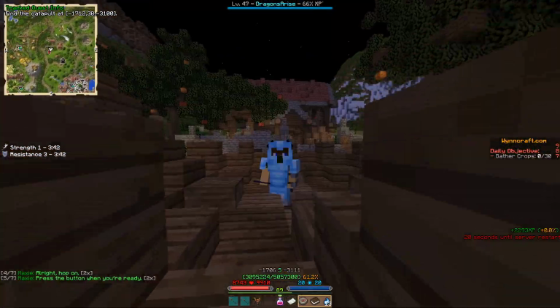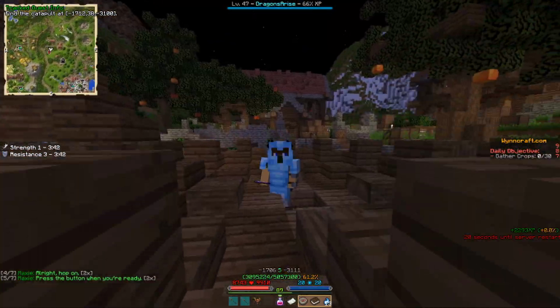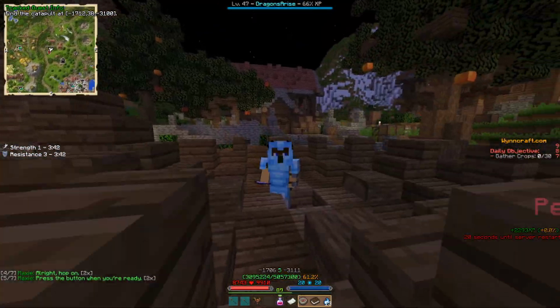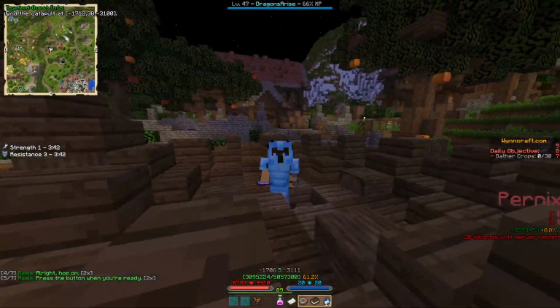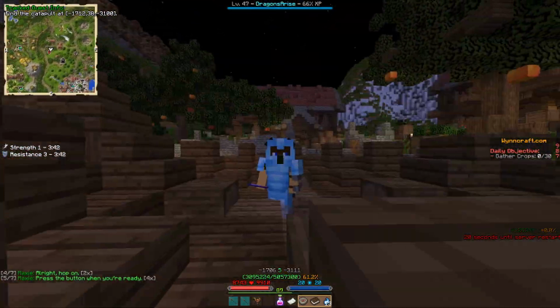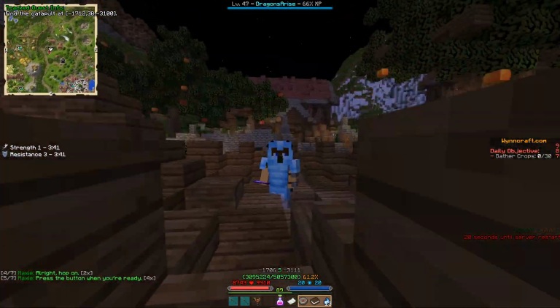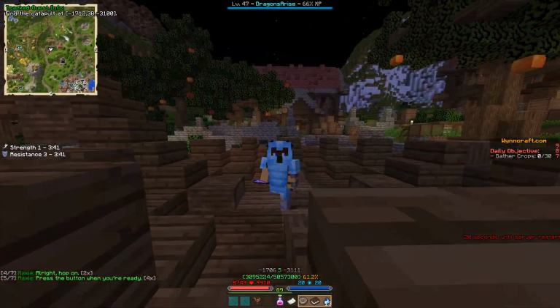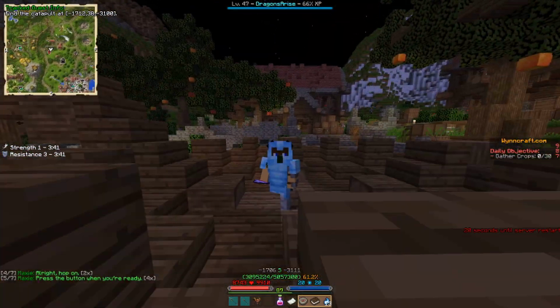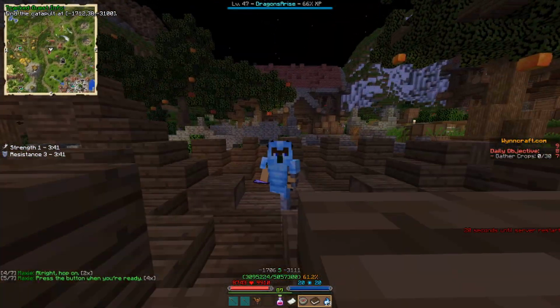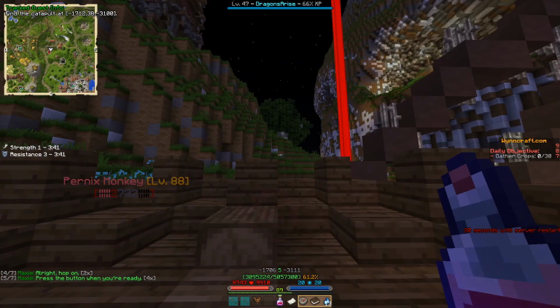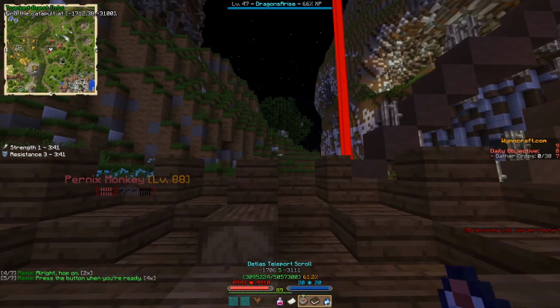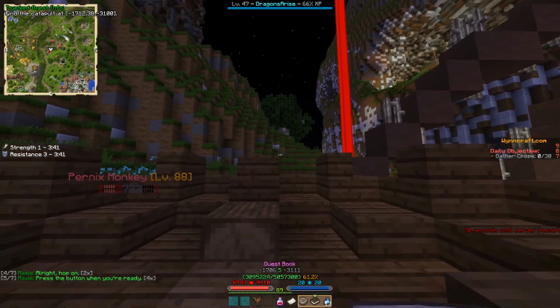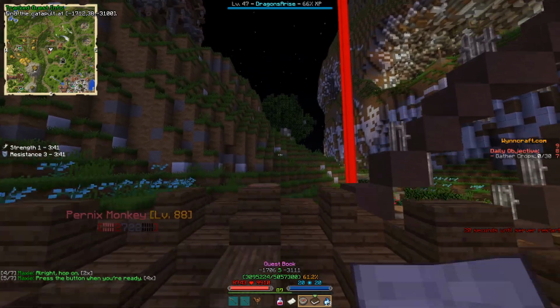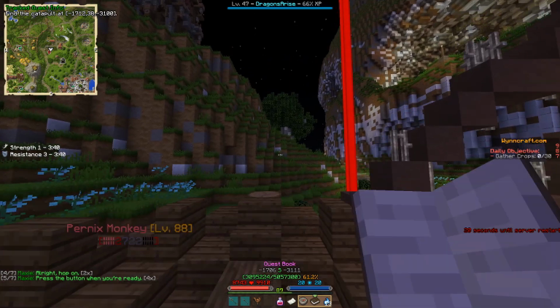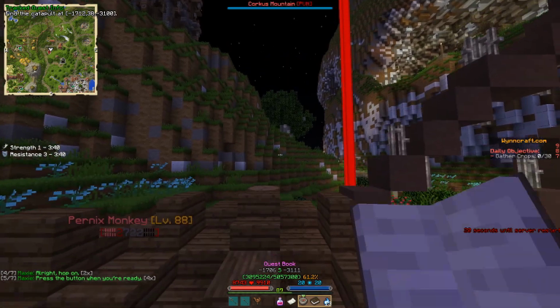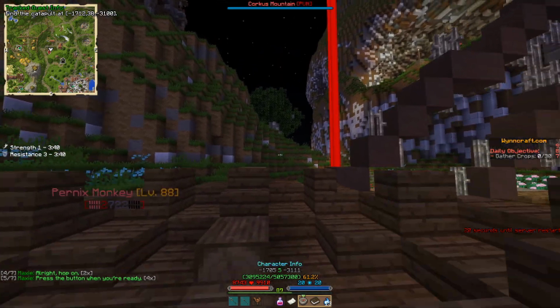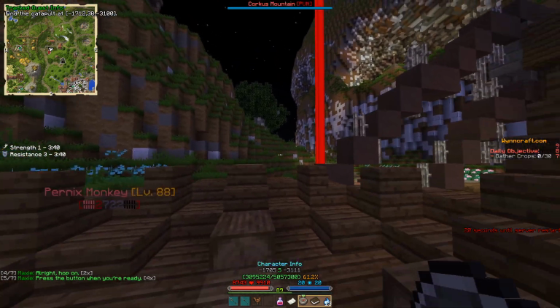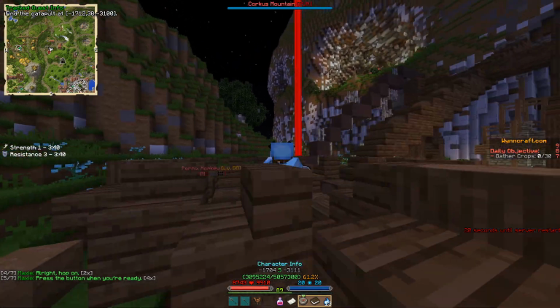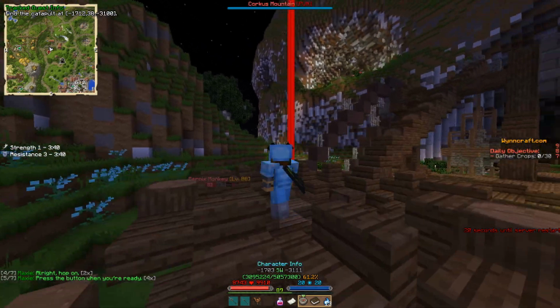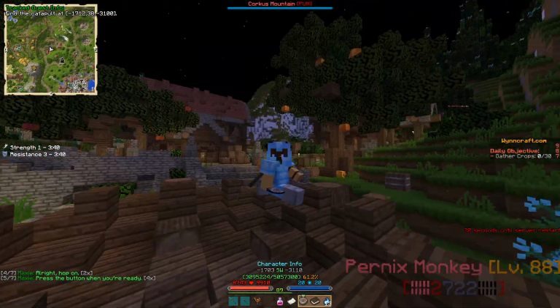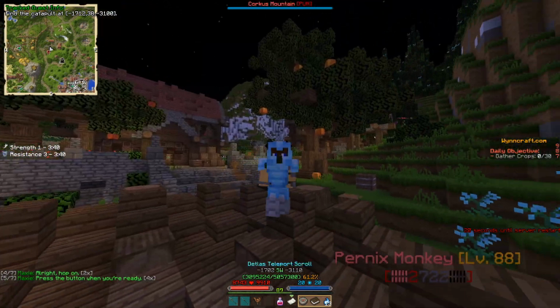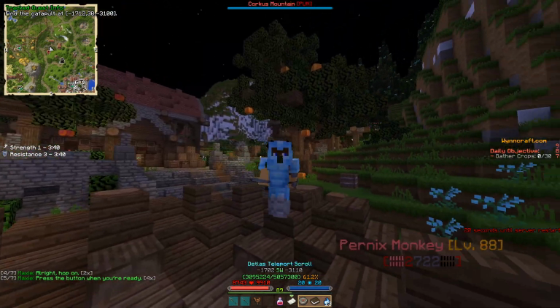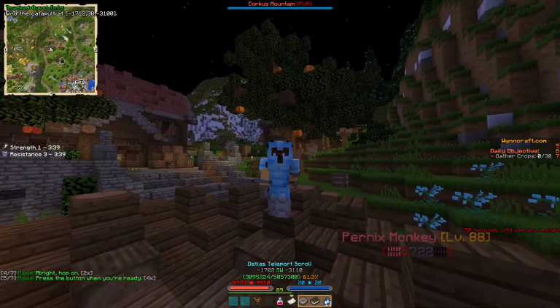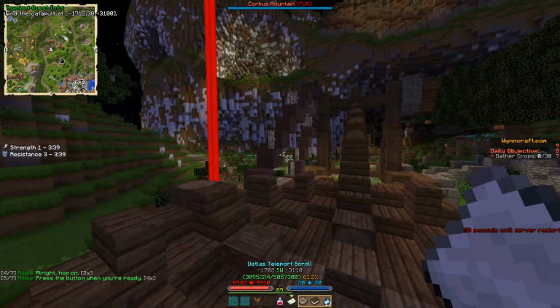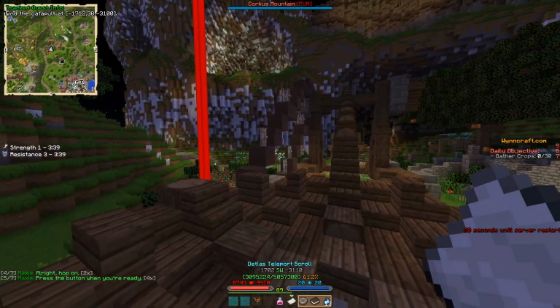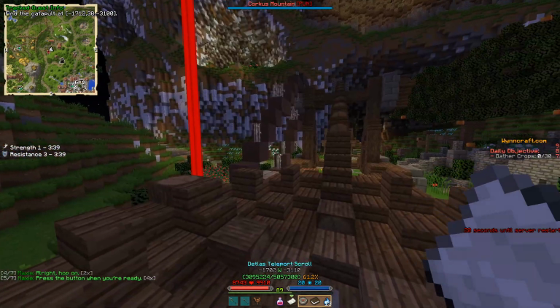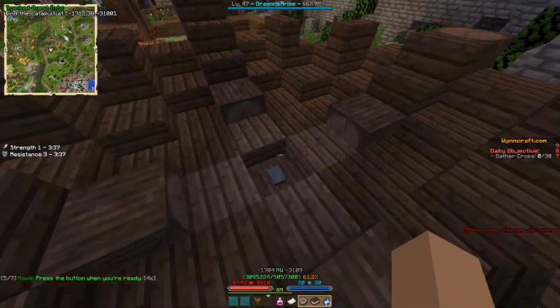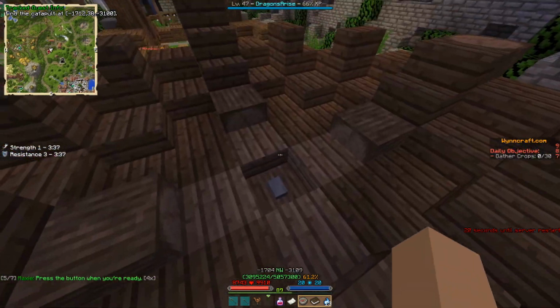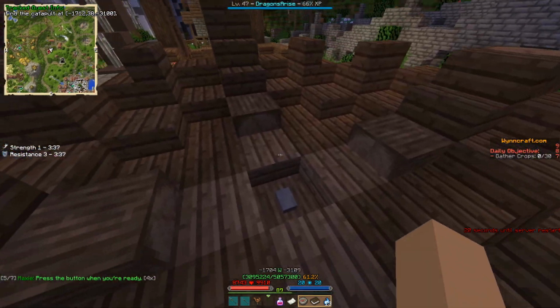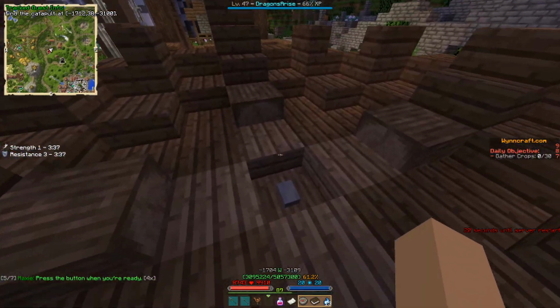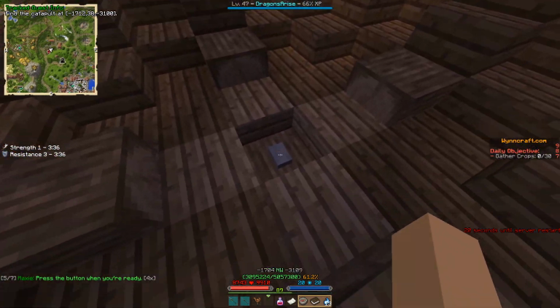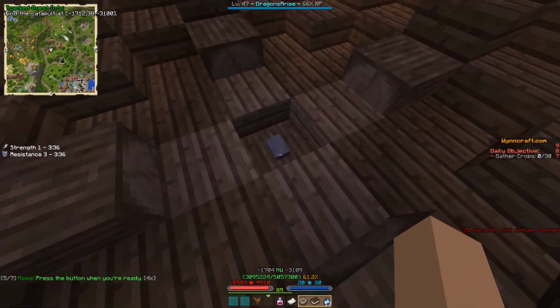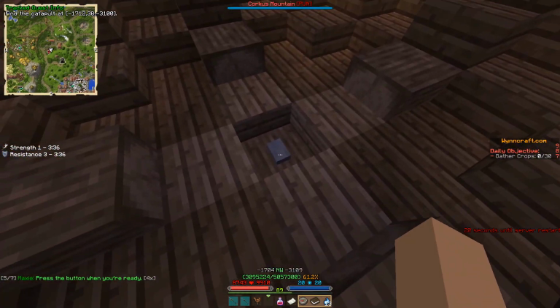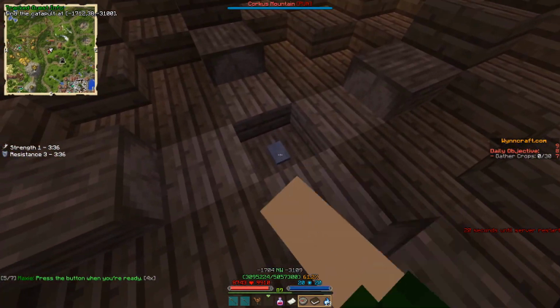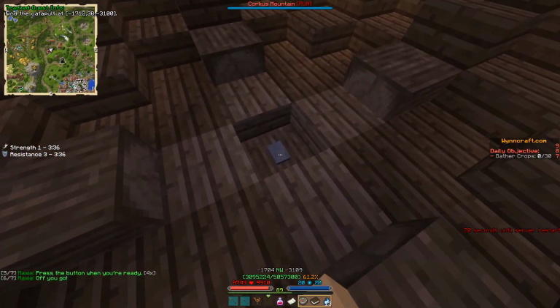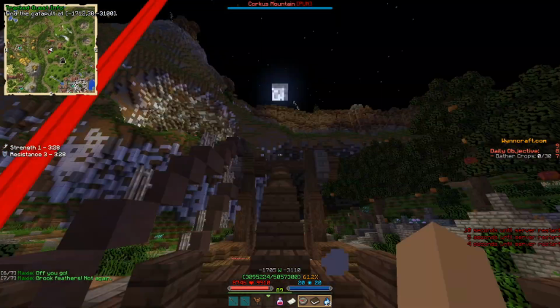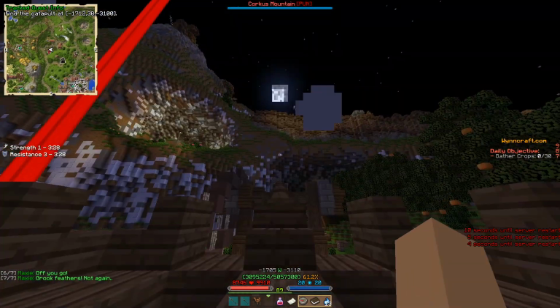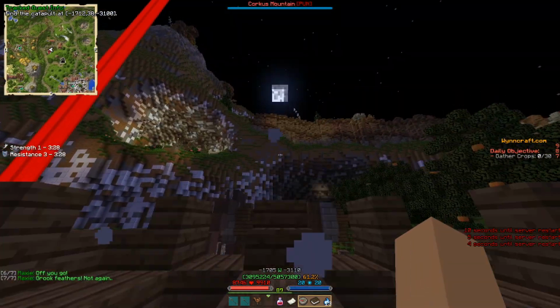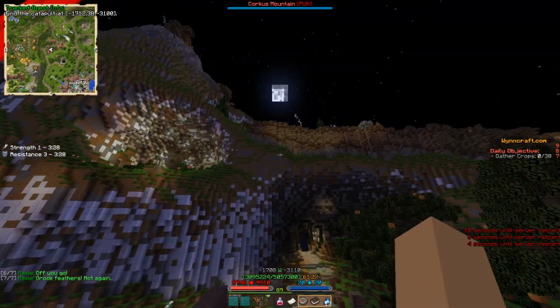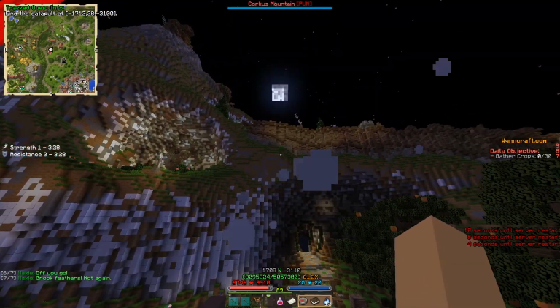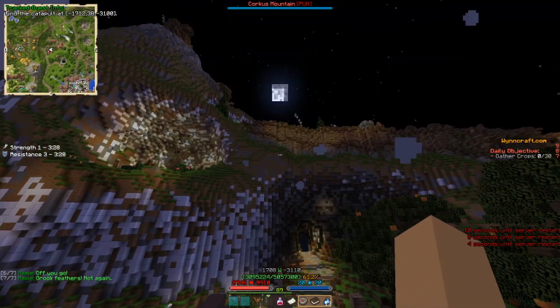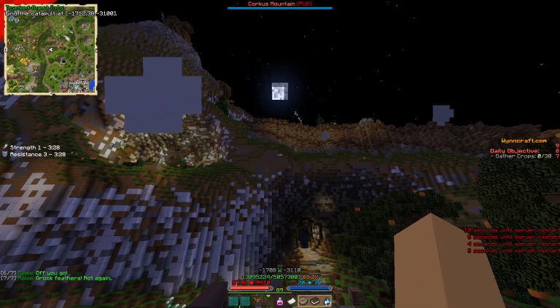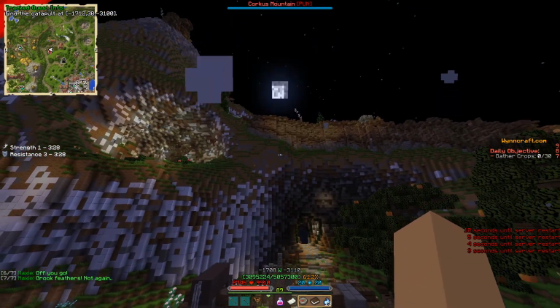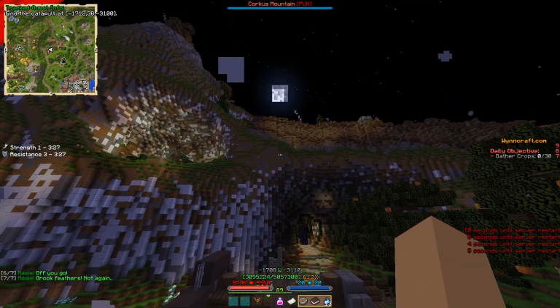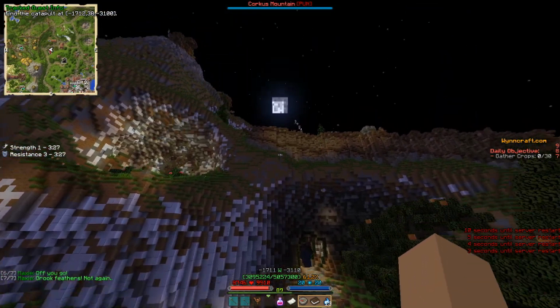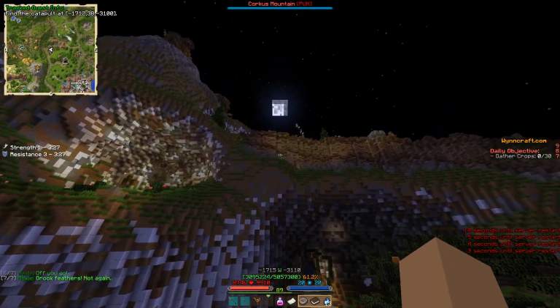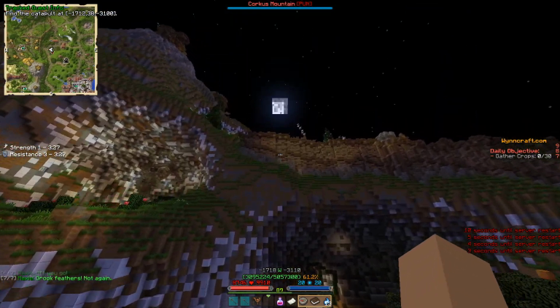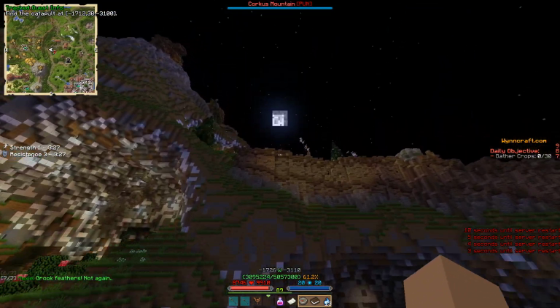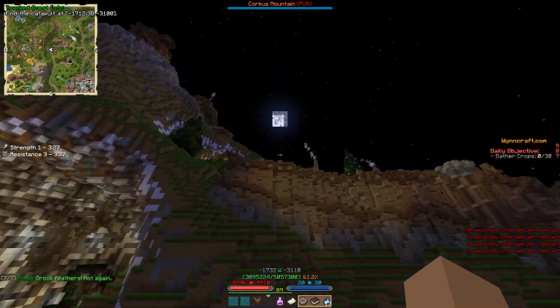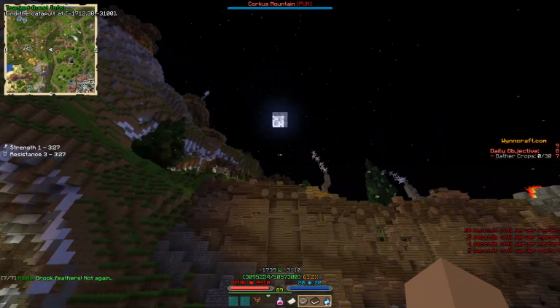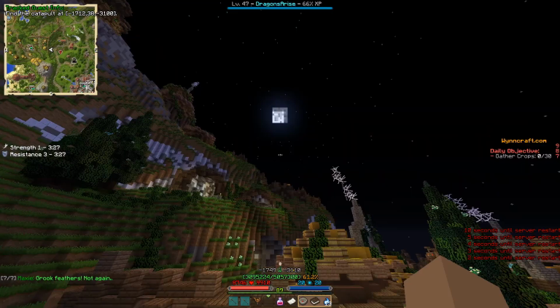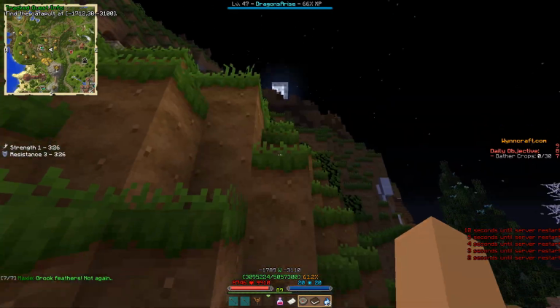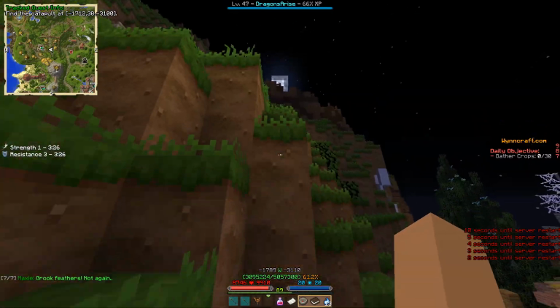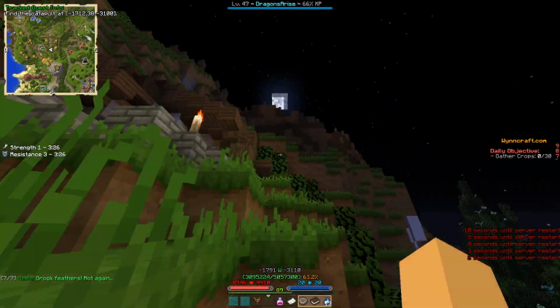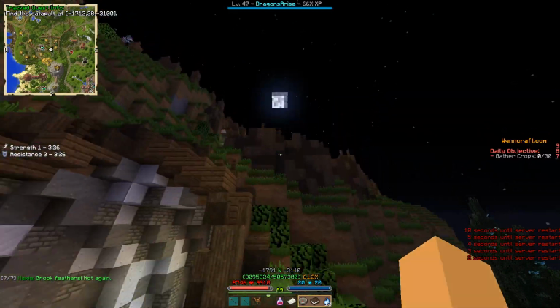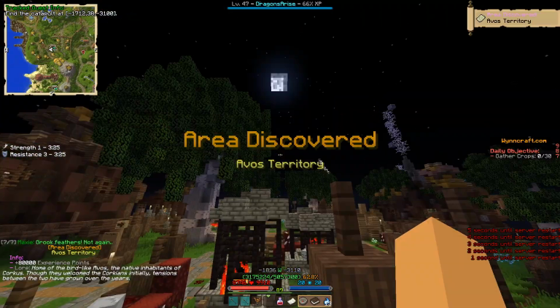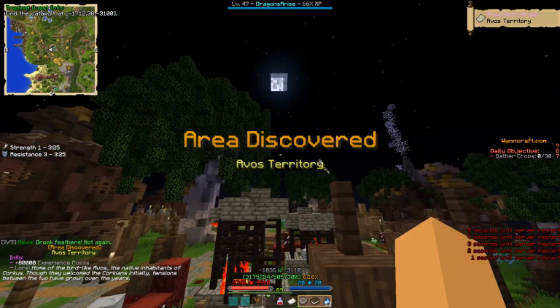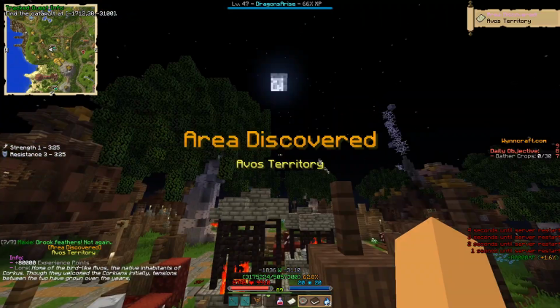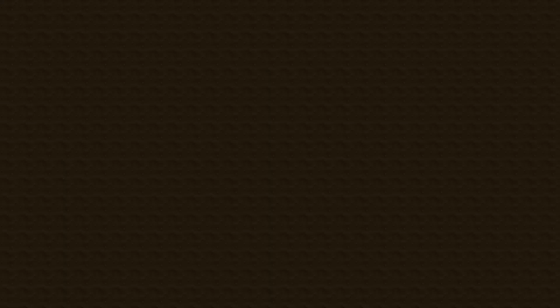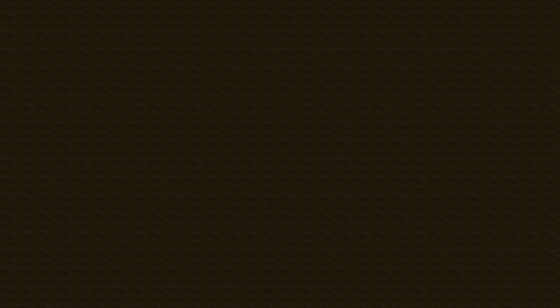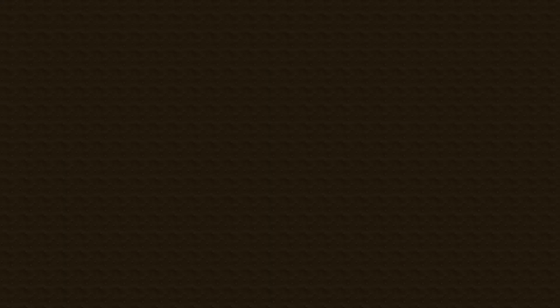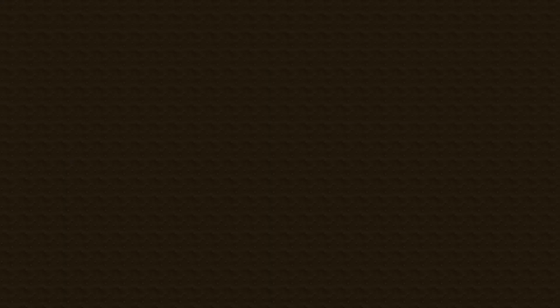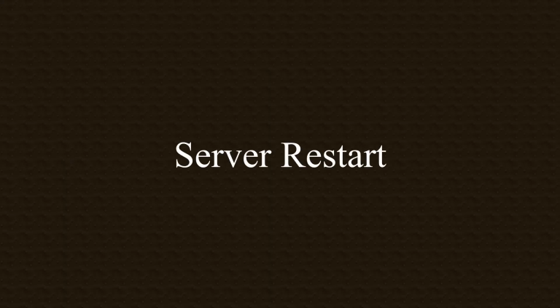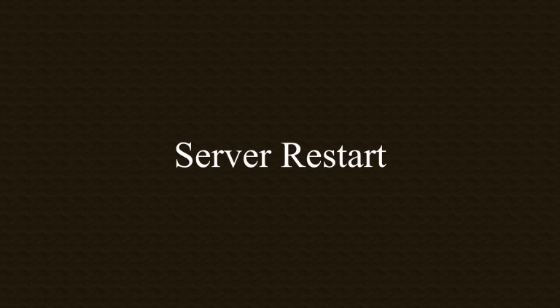He tells you to hop onto the catapult, and it will get Shadow on there automatically. Just press the button and after some seconds you will be flown away up here.